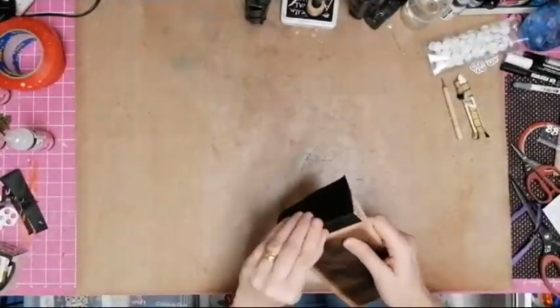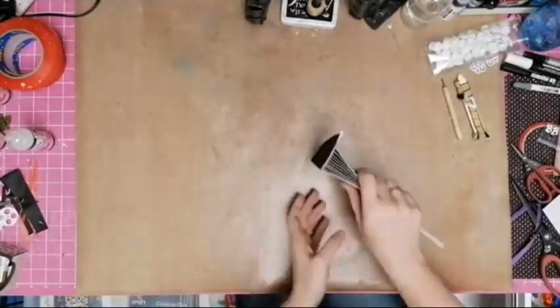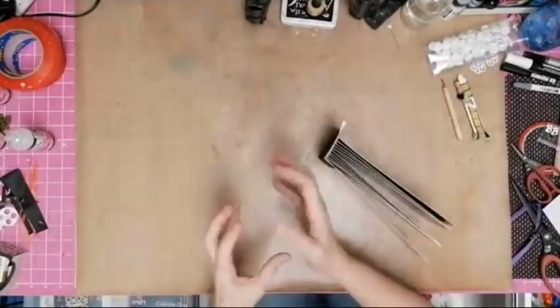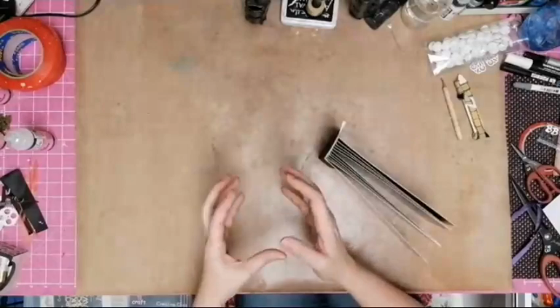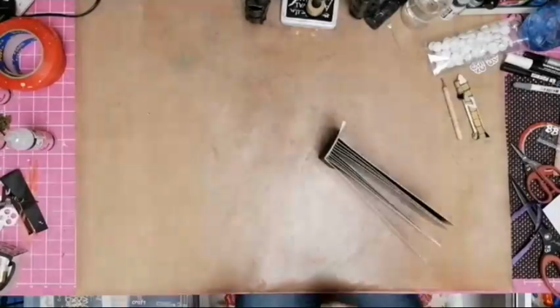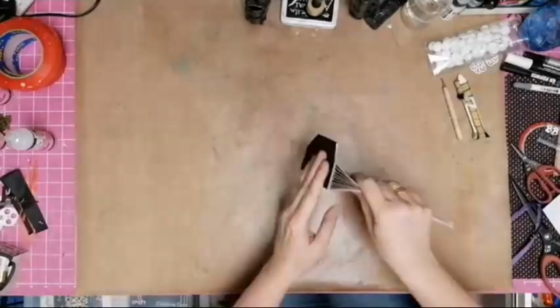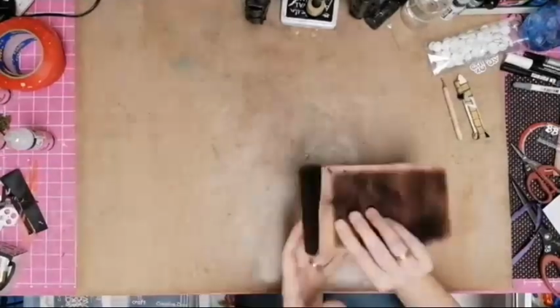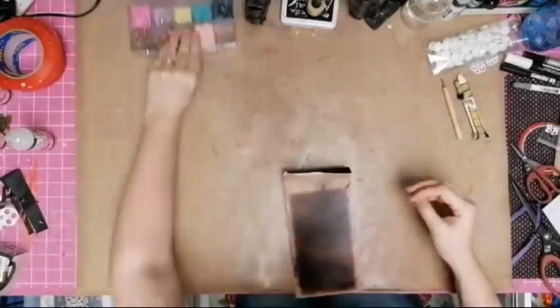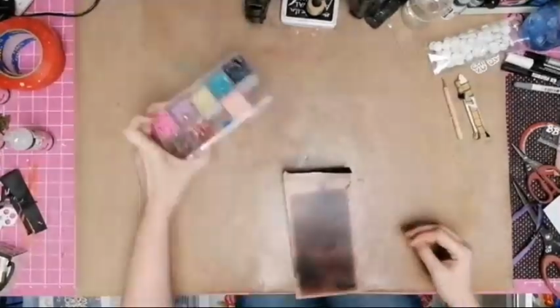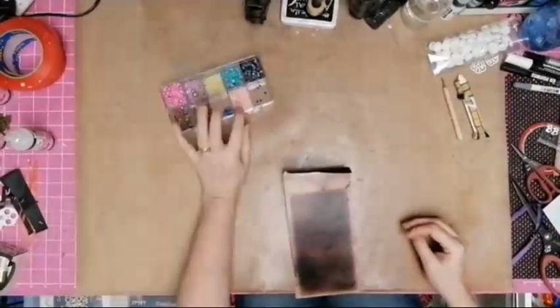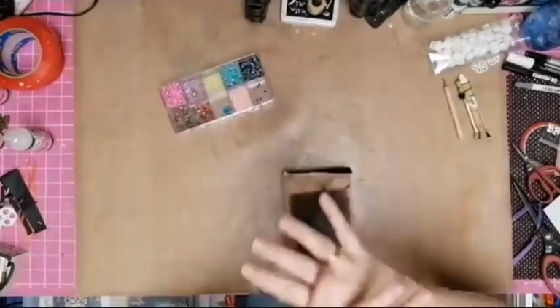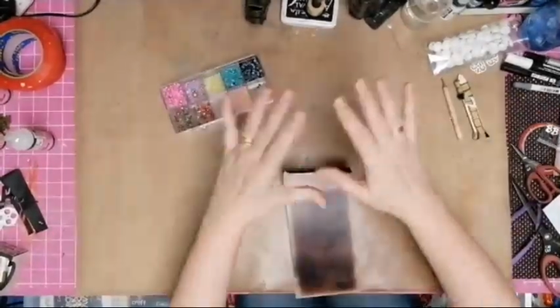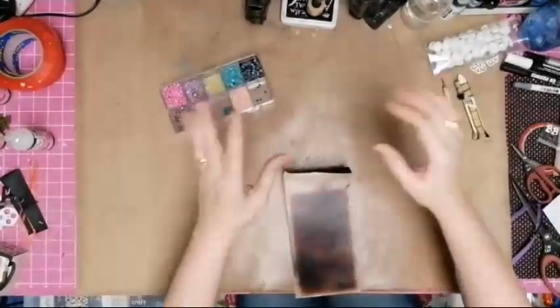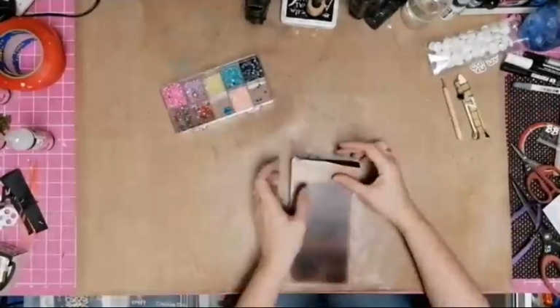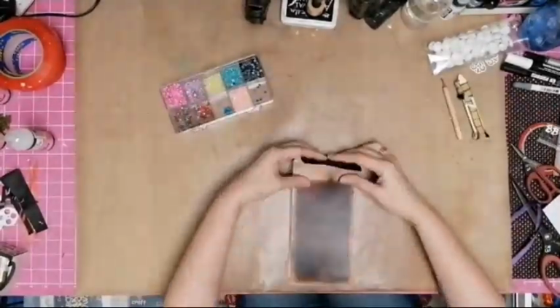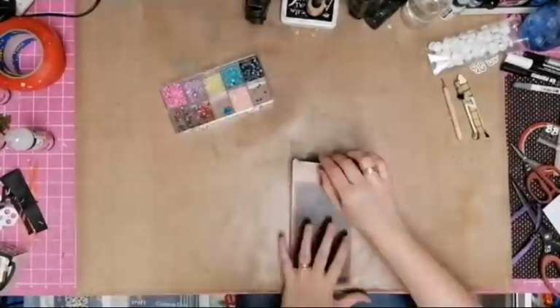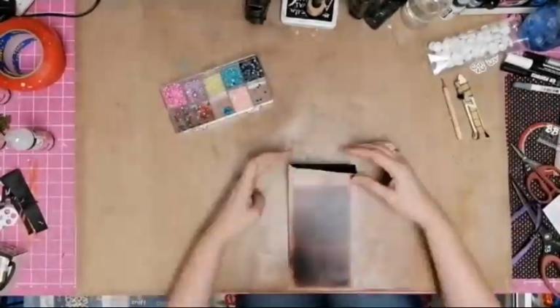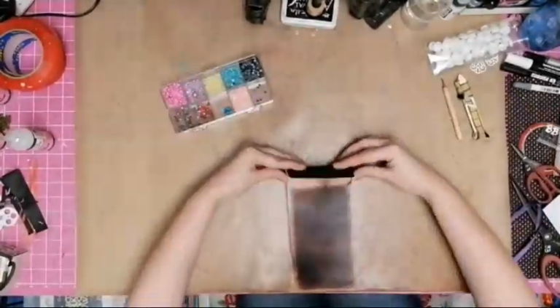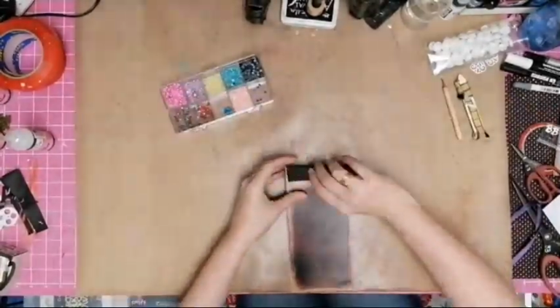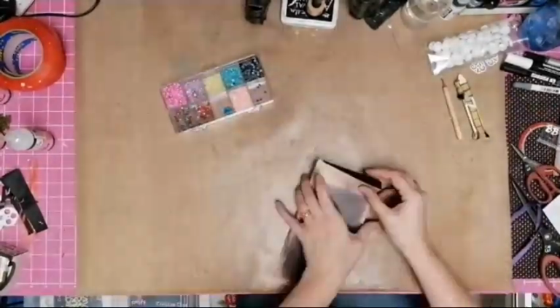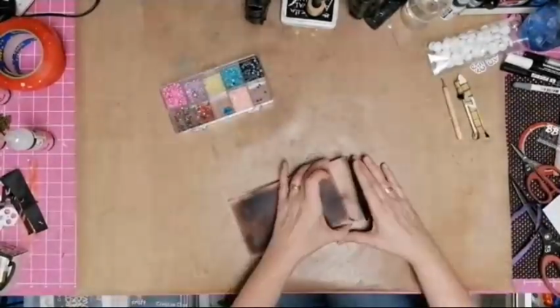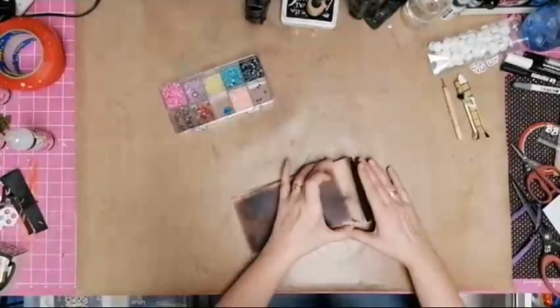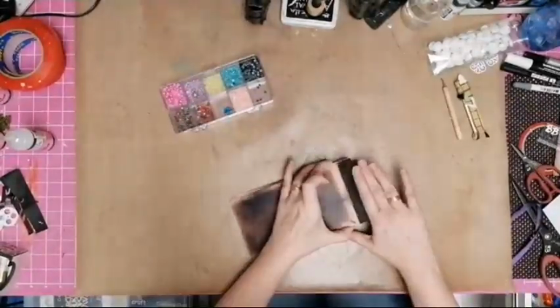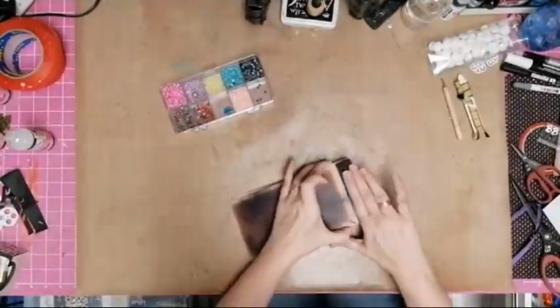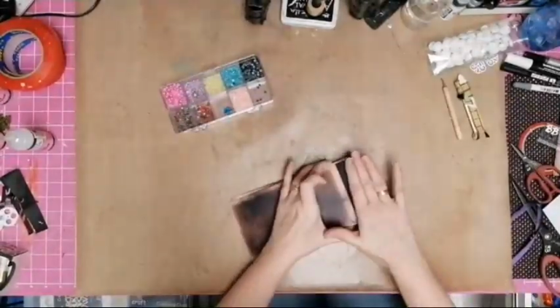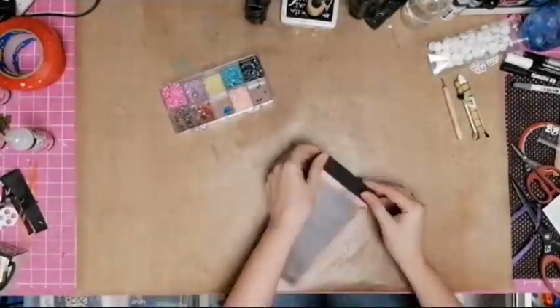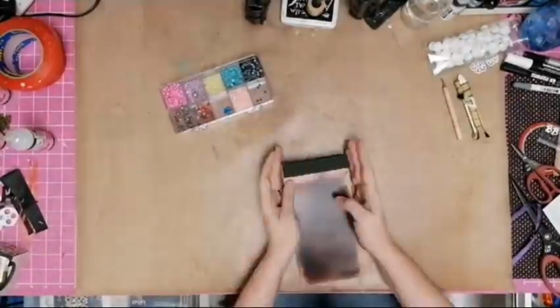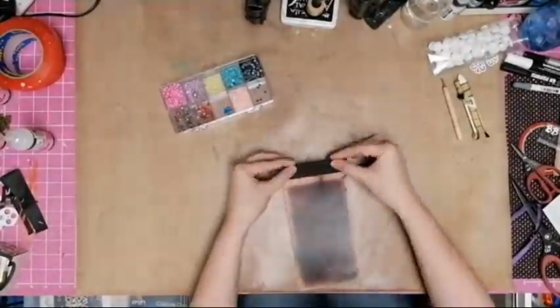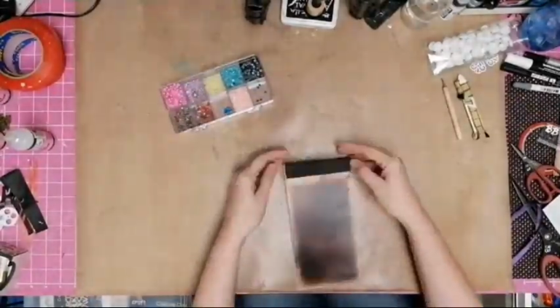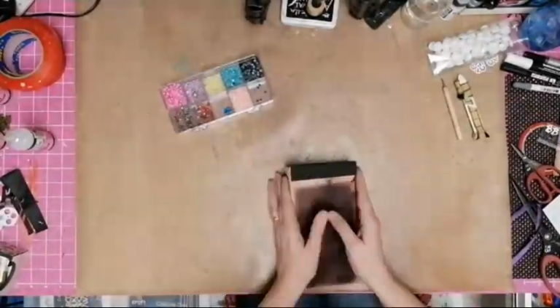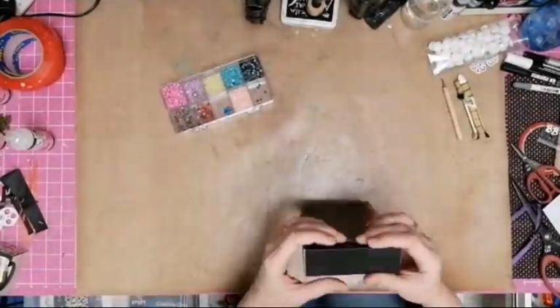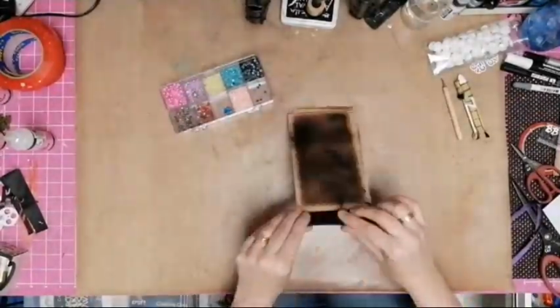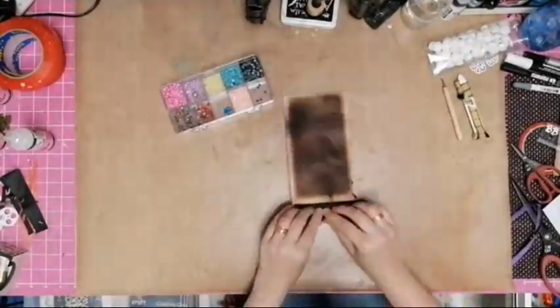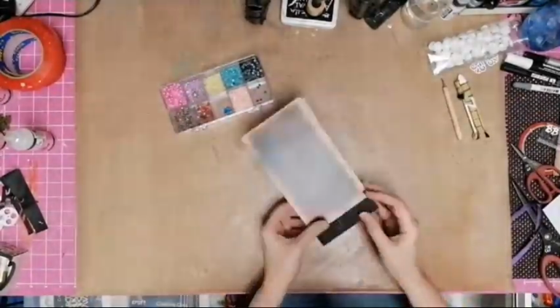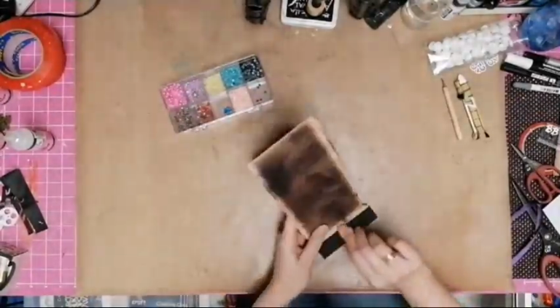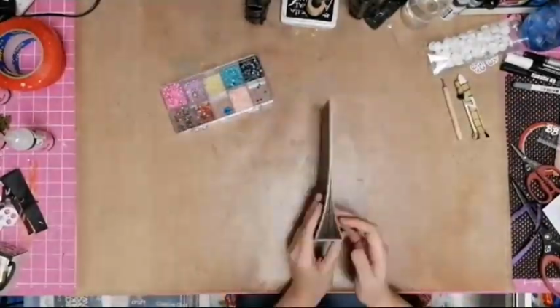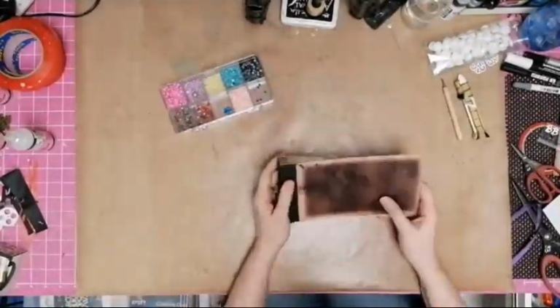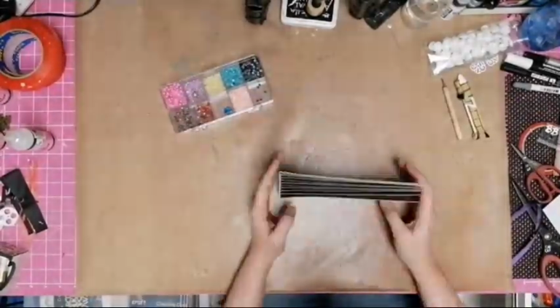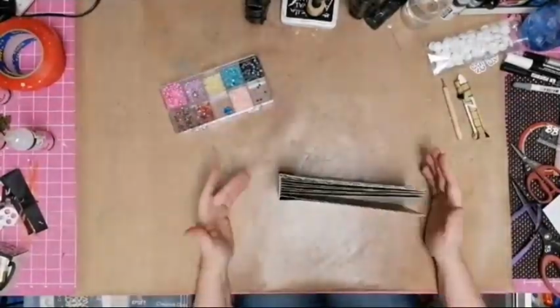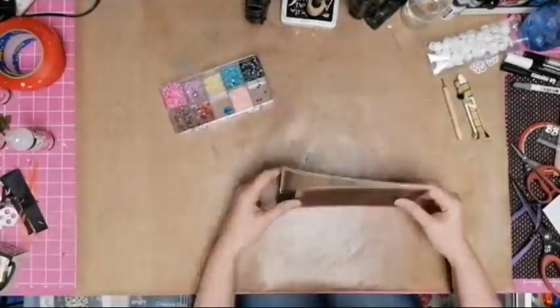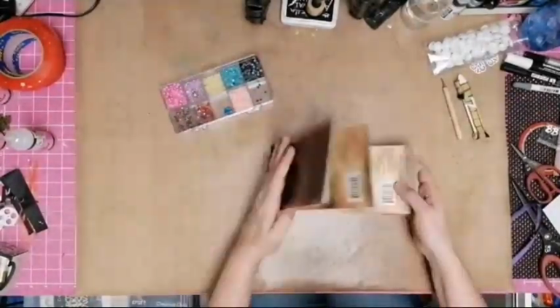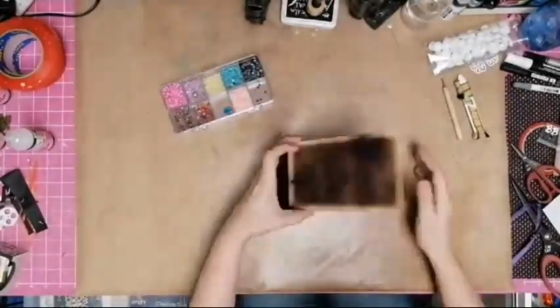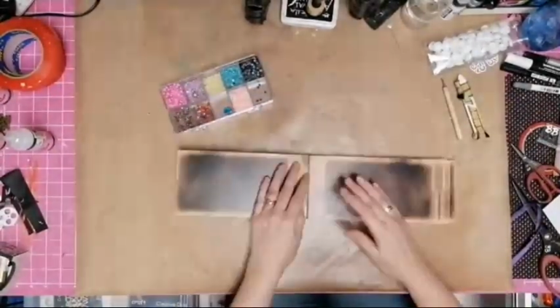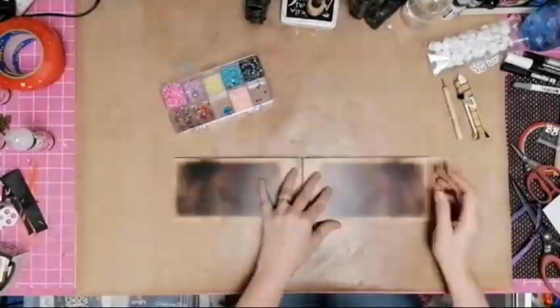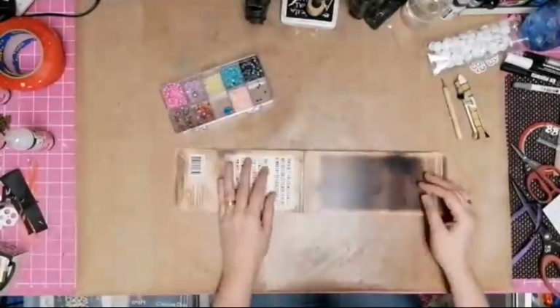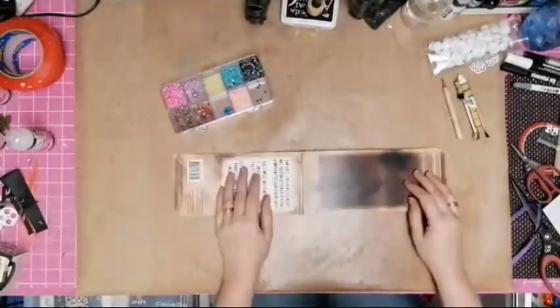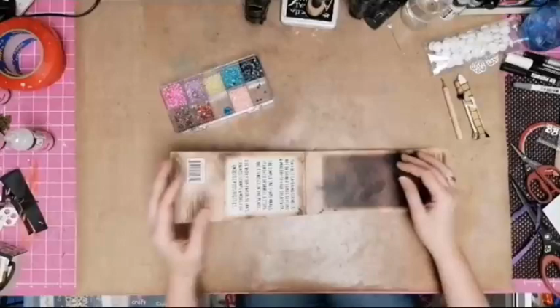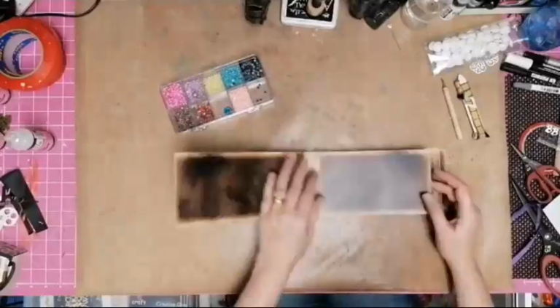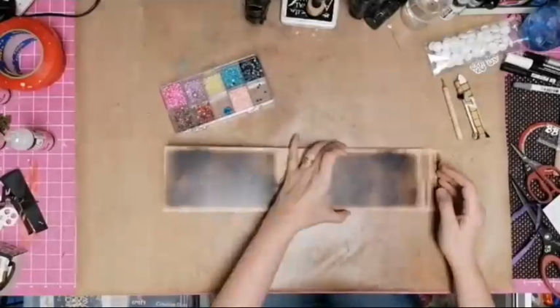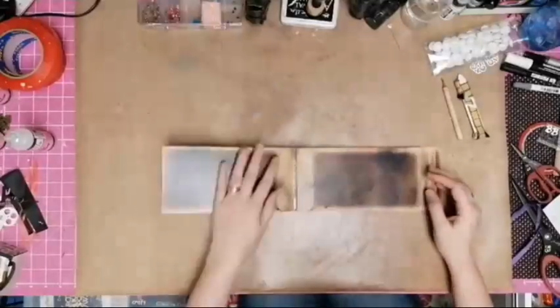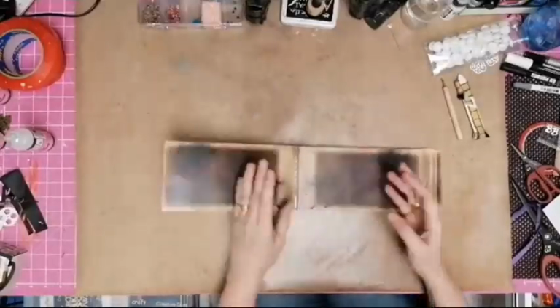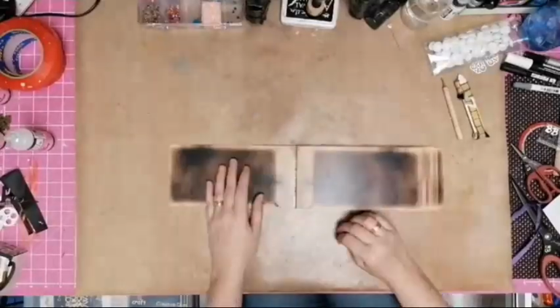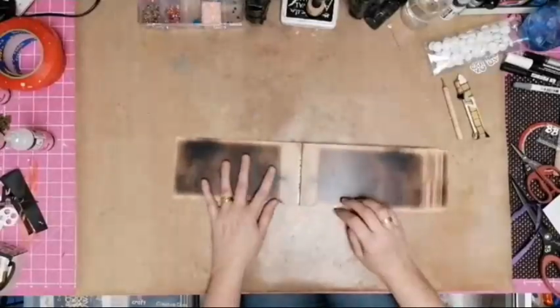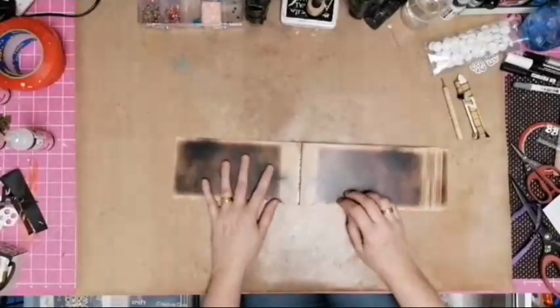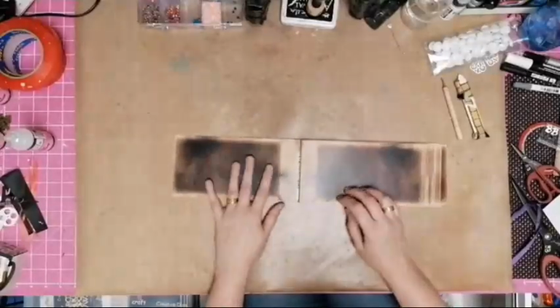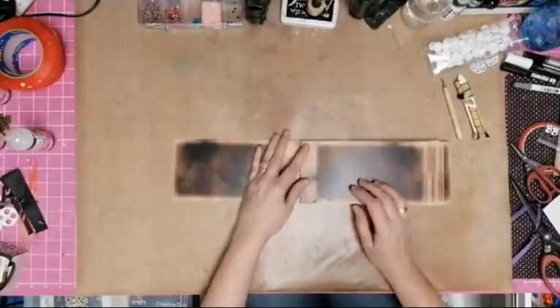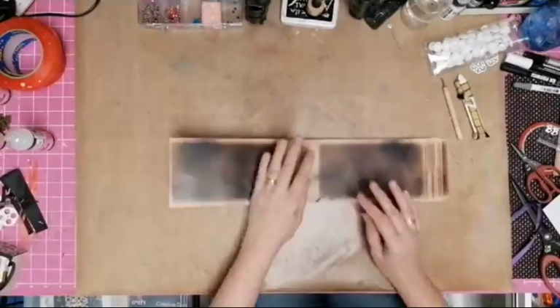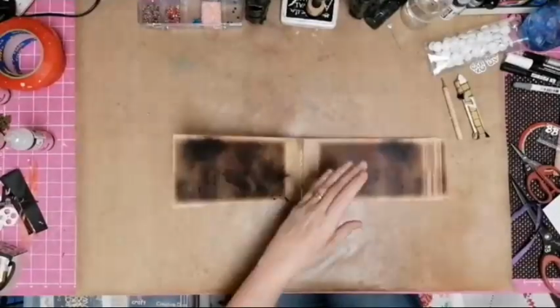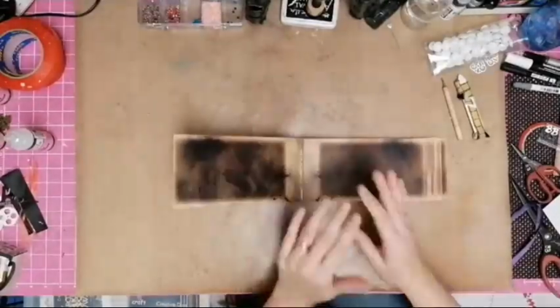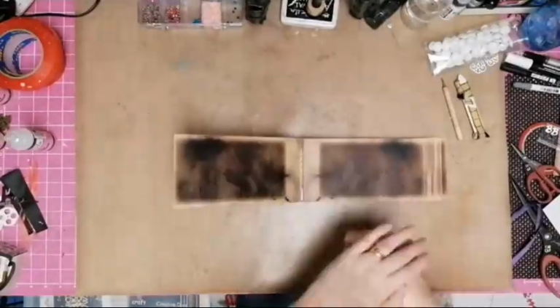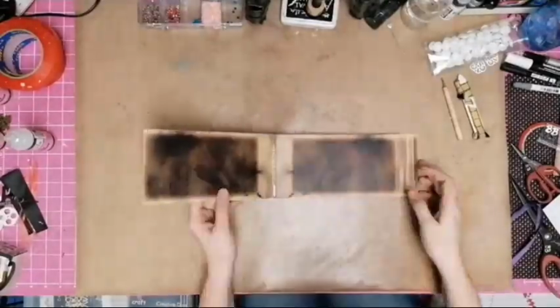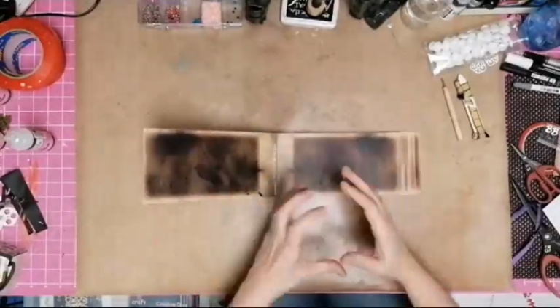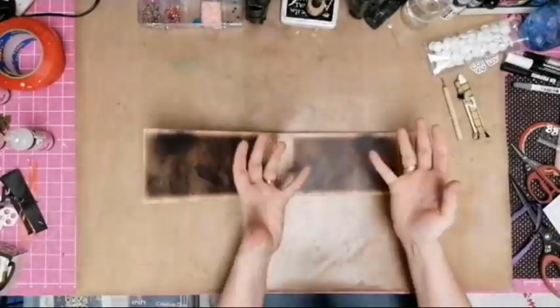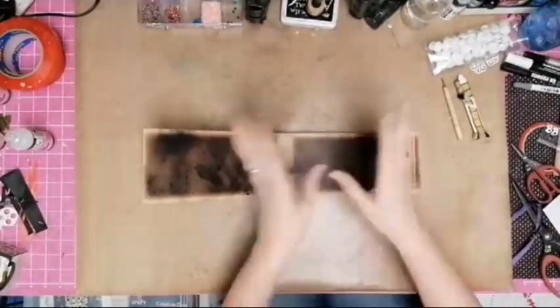I'll stick it on the spine first, close the book, and then pop the sticky stuff down the sides.